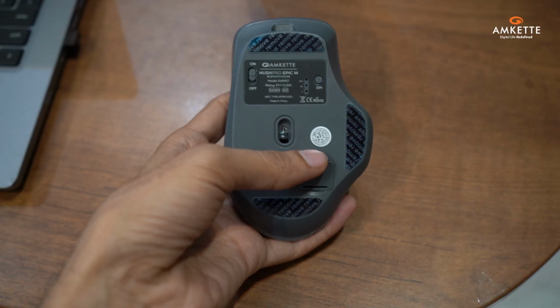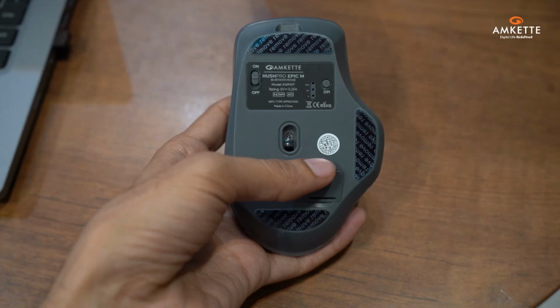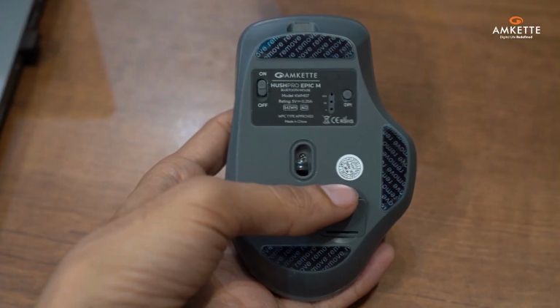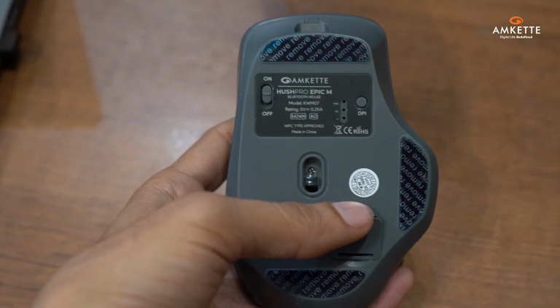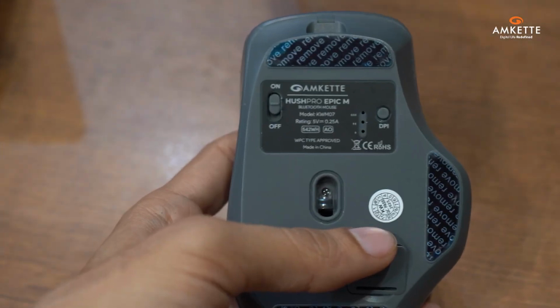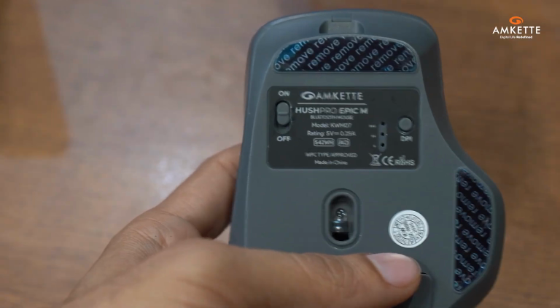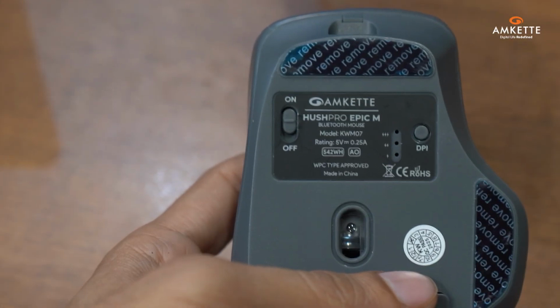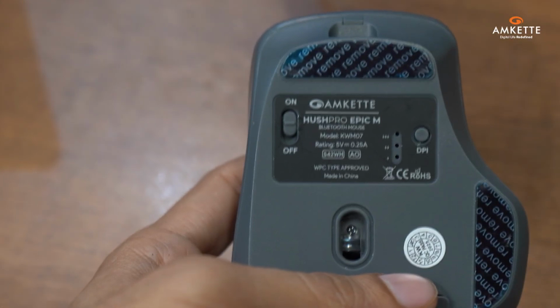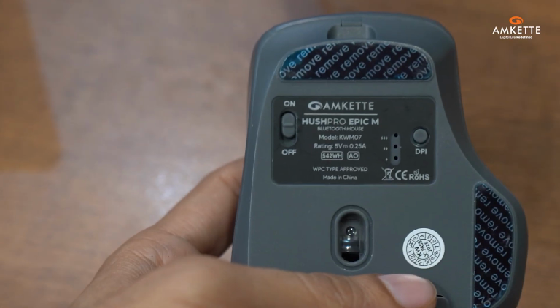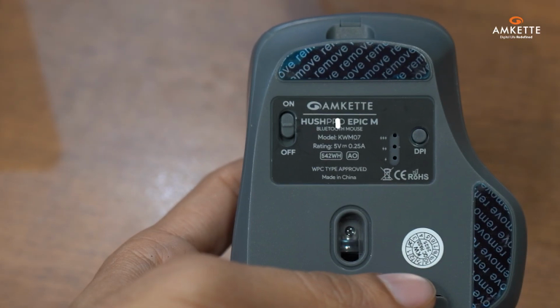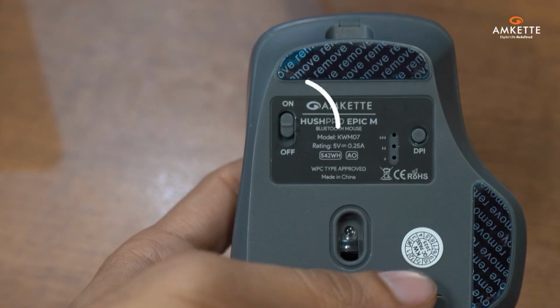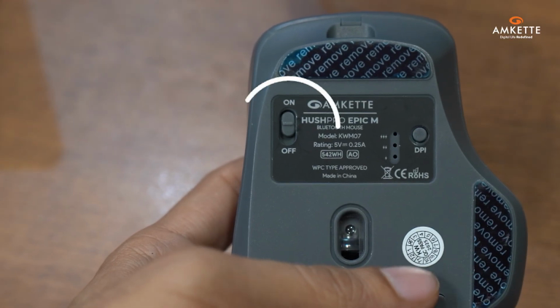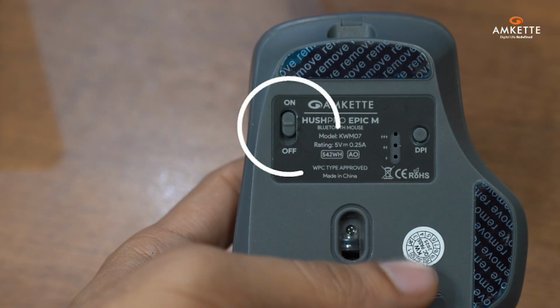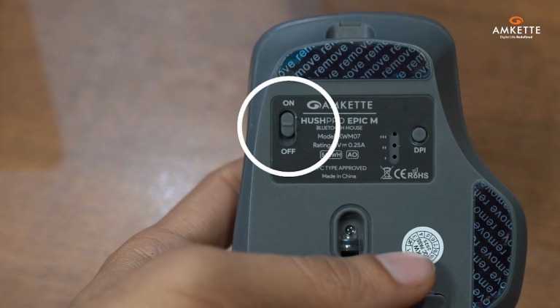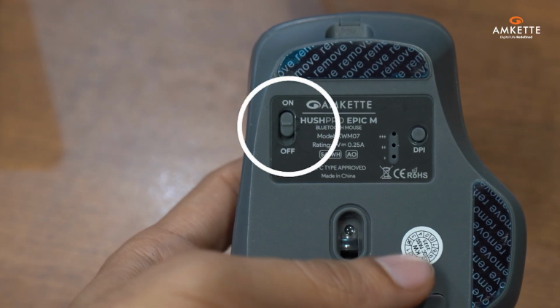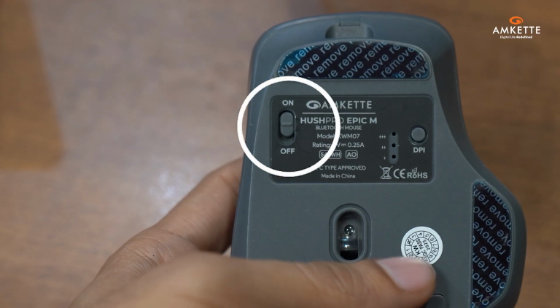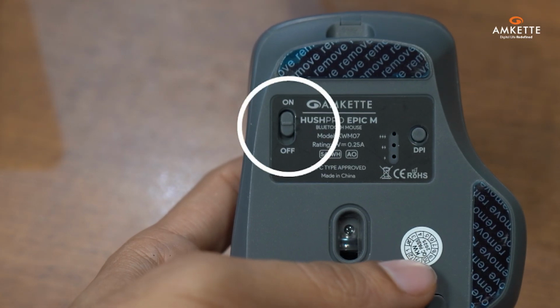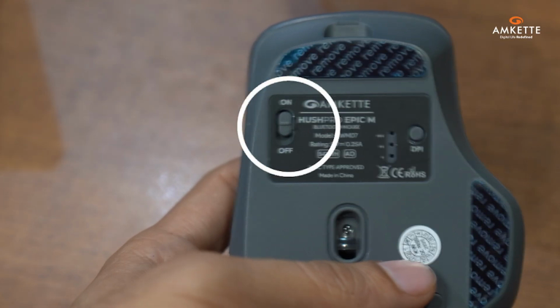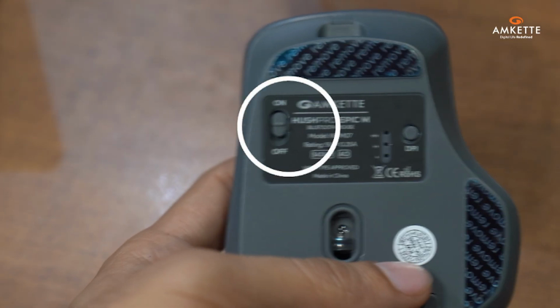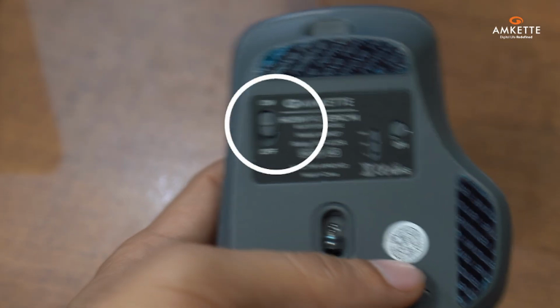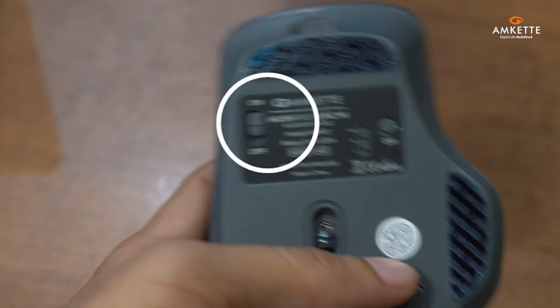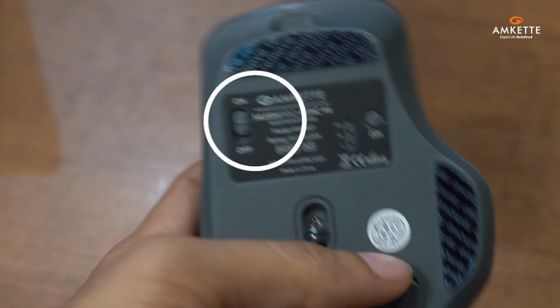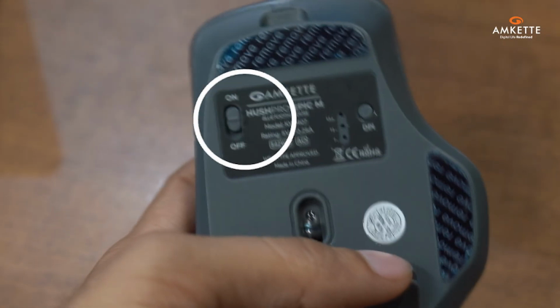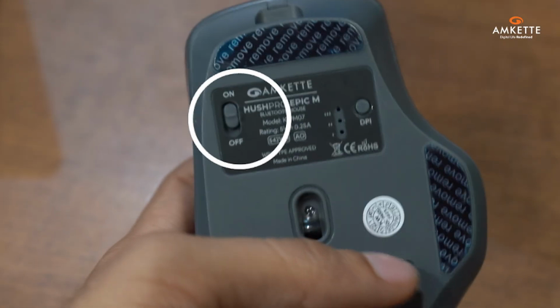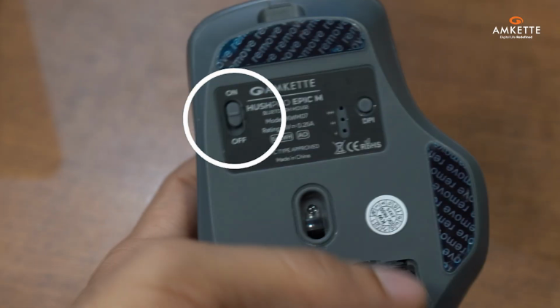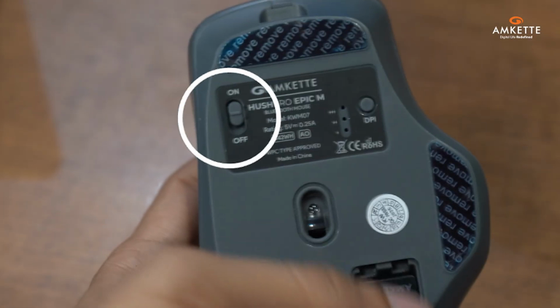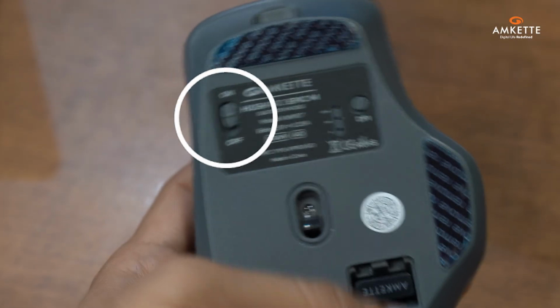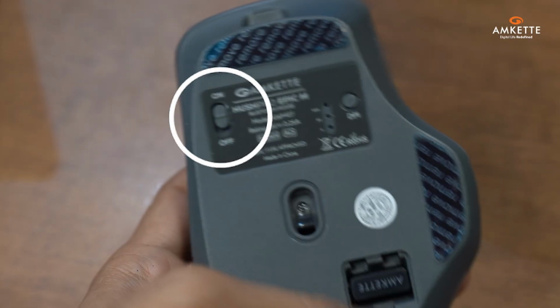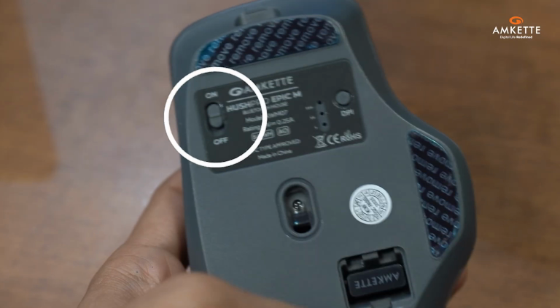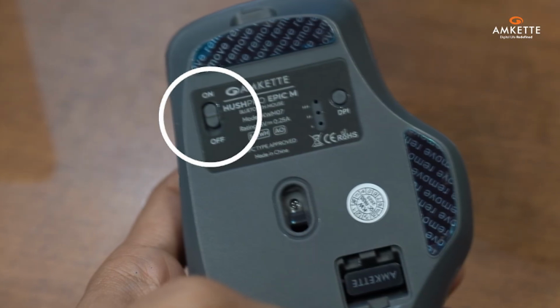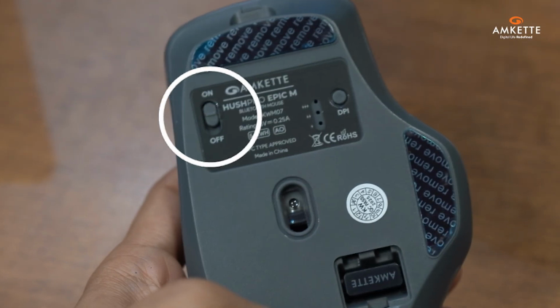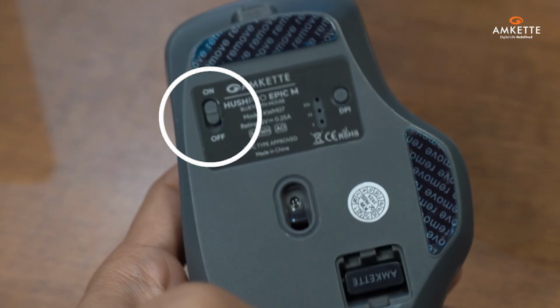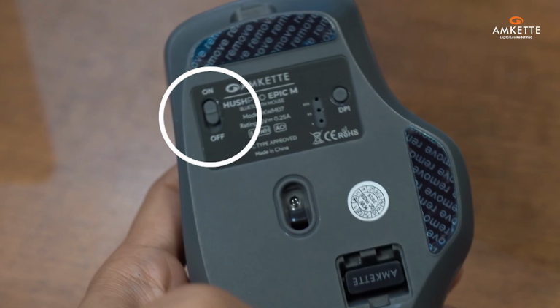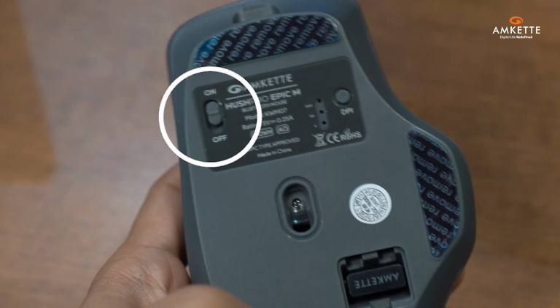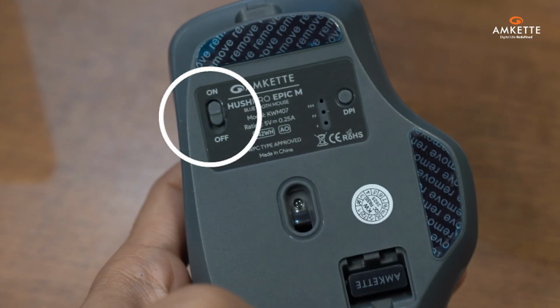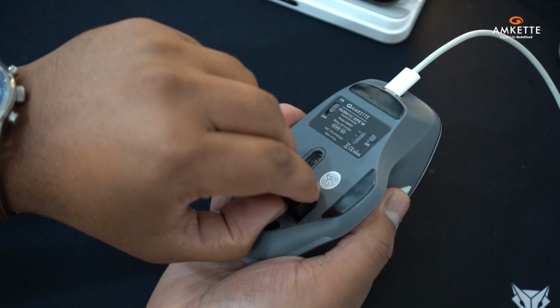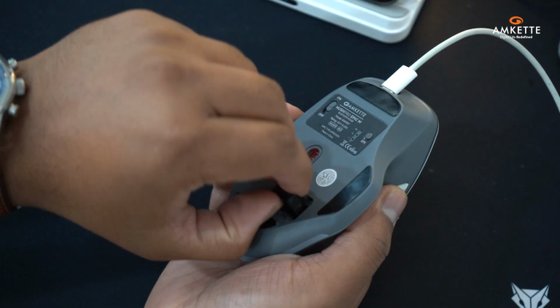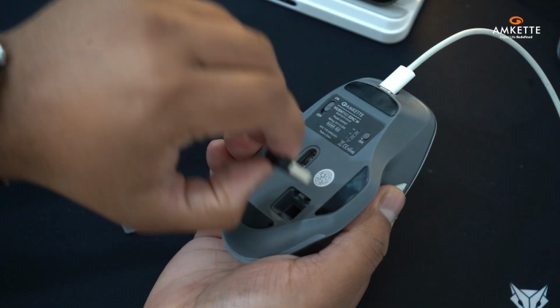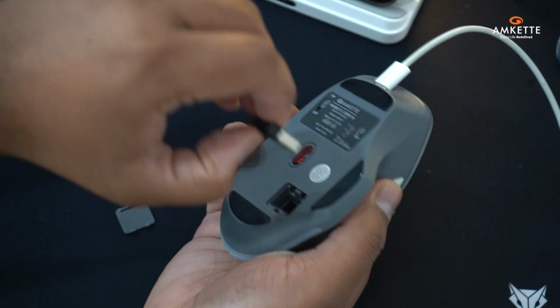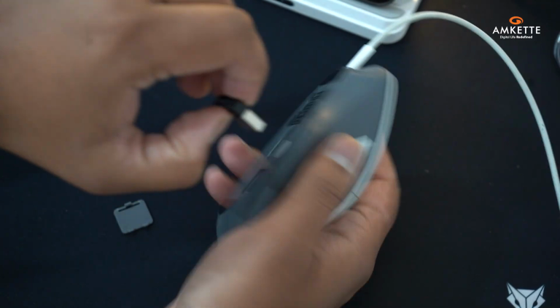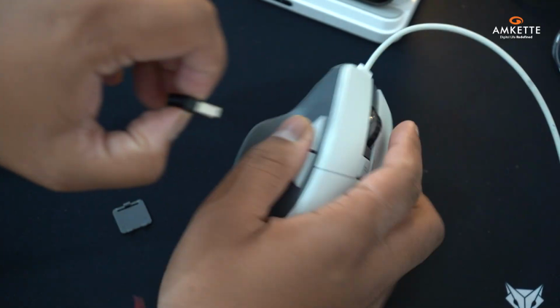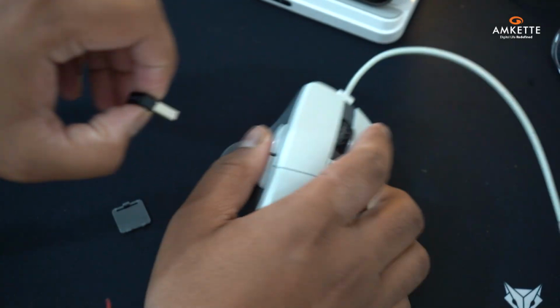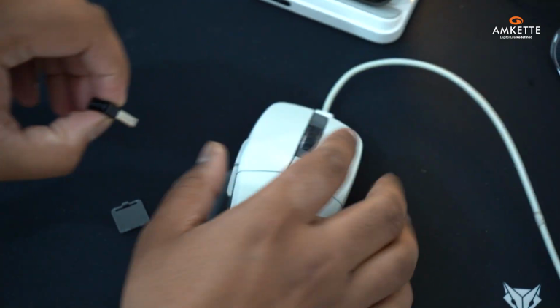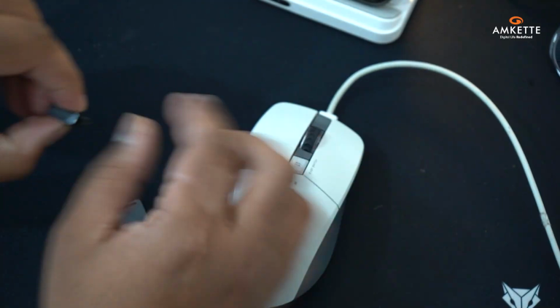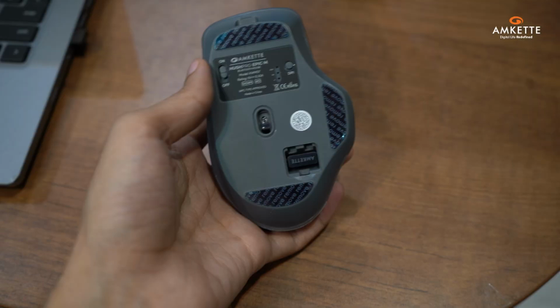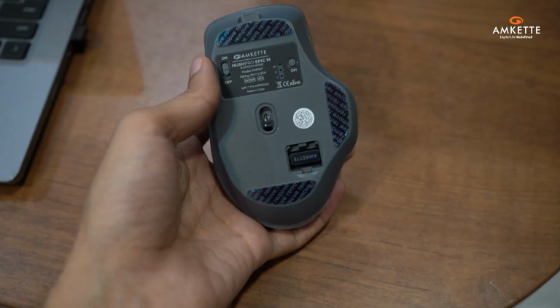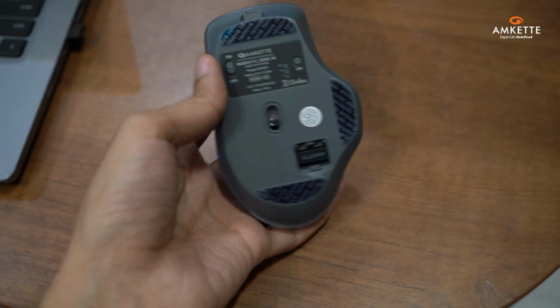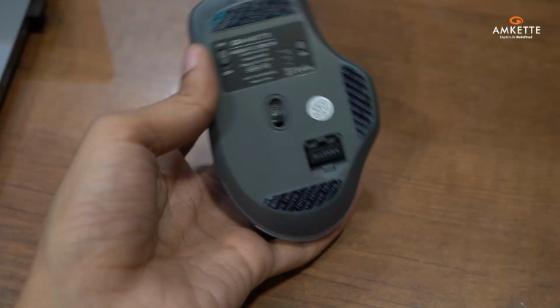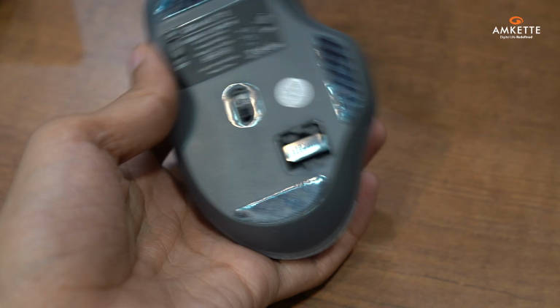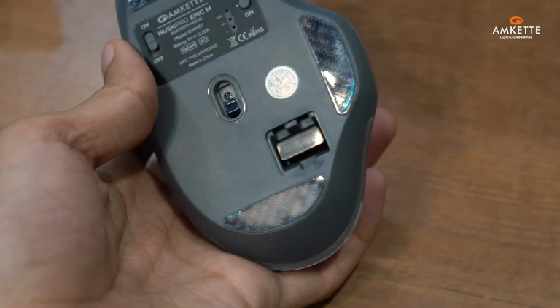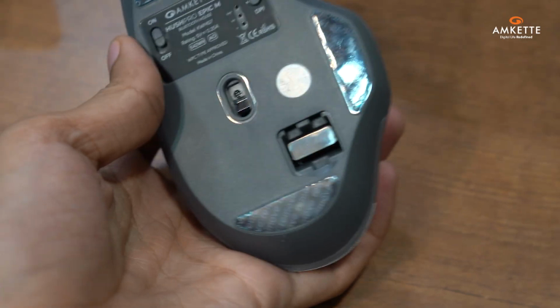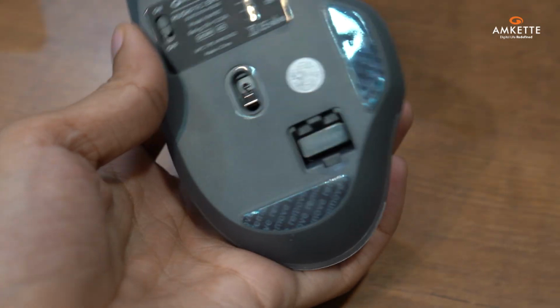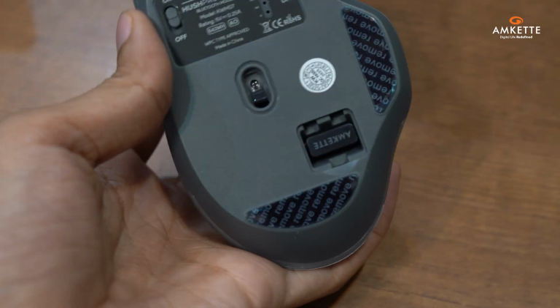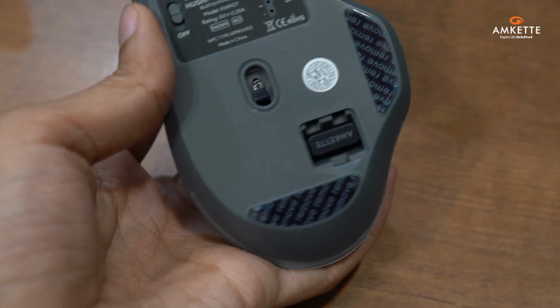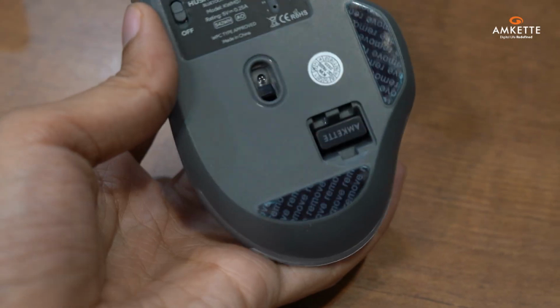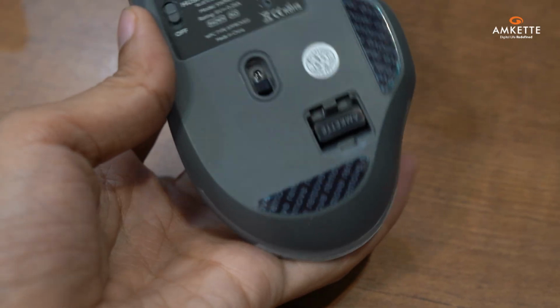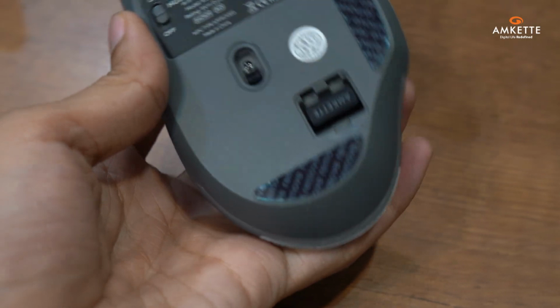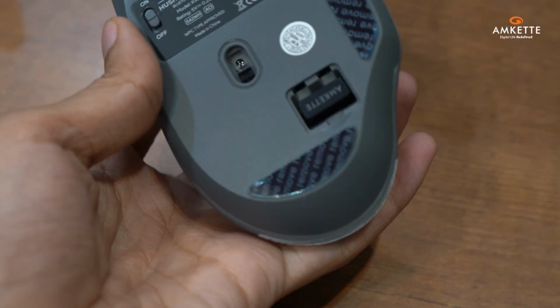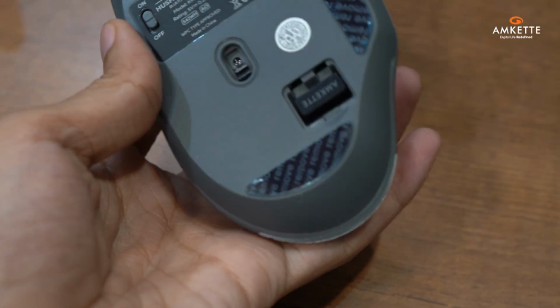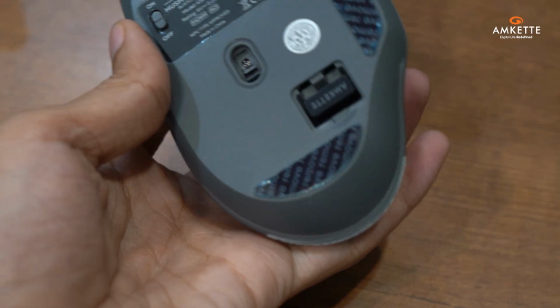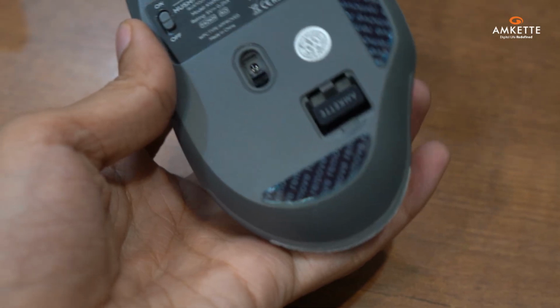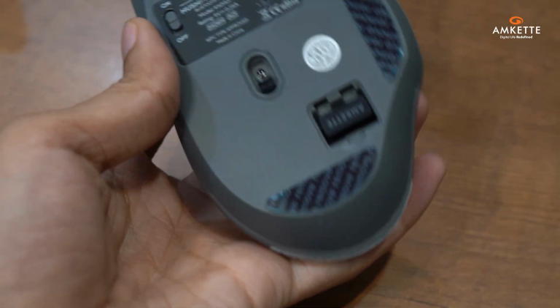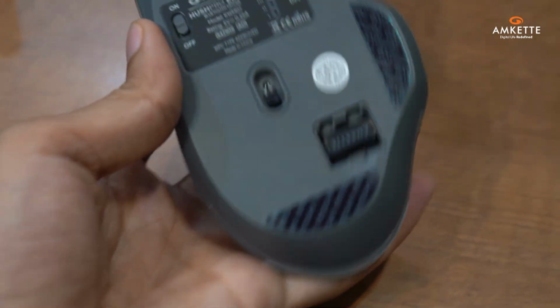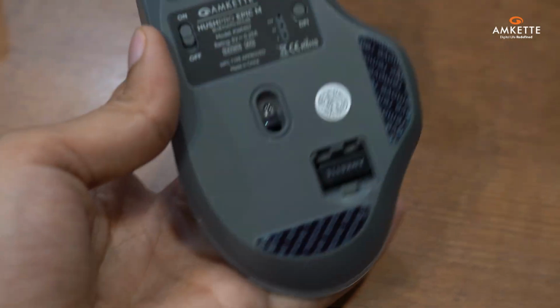At the bottom, you'll find the on-off button and the USB receiver slot, designed for easy storage and portability.